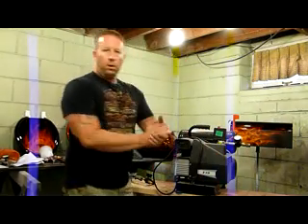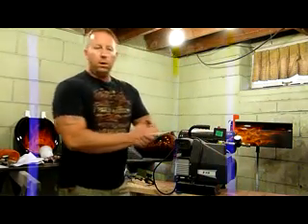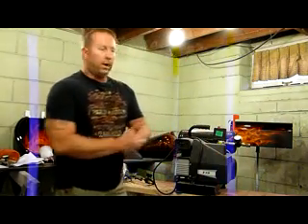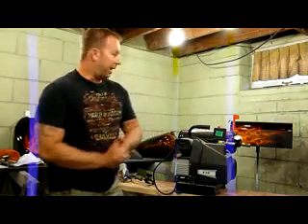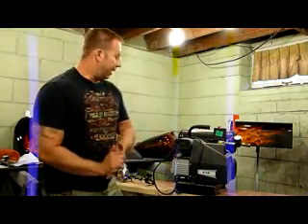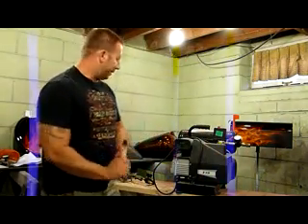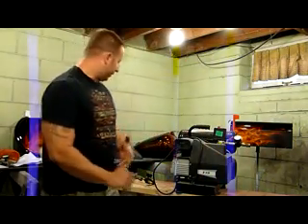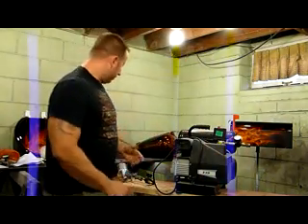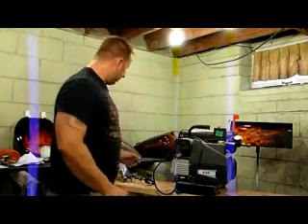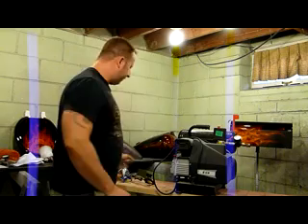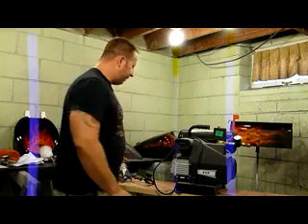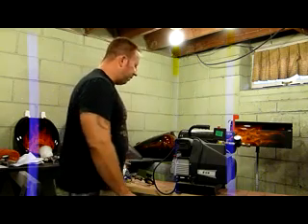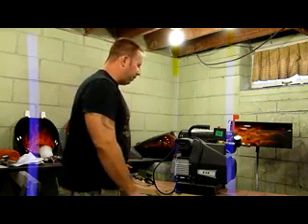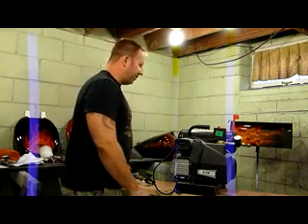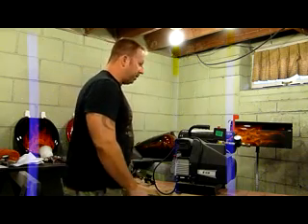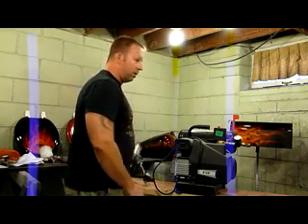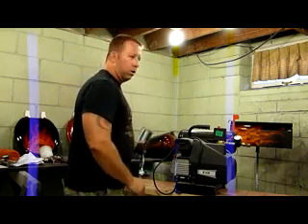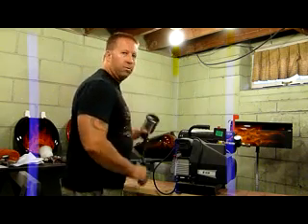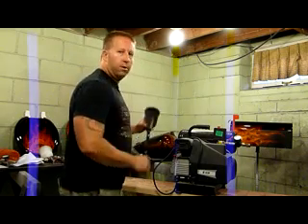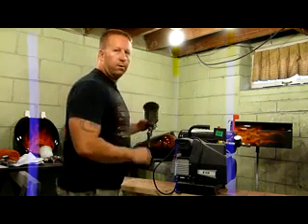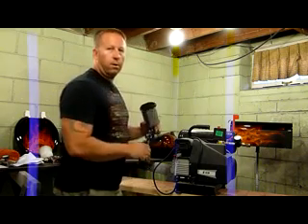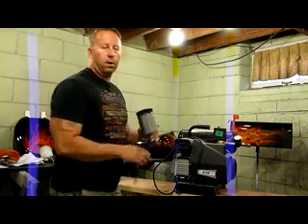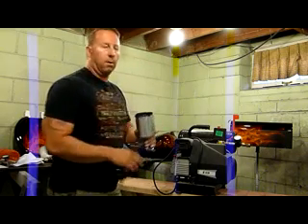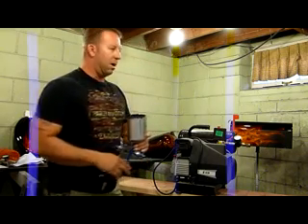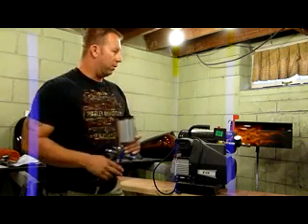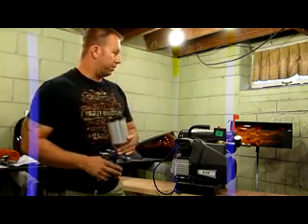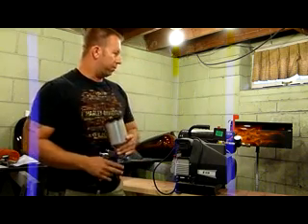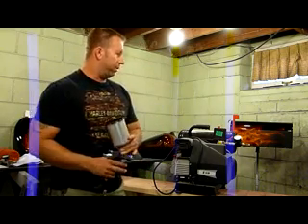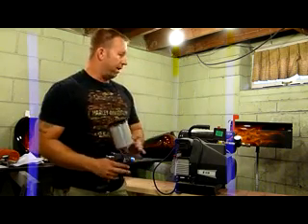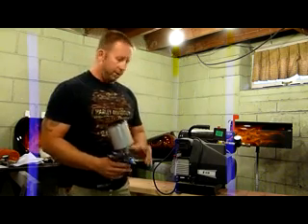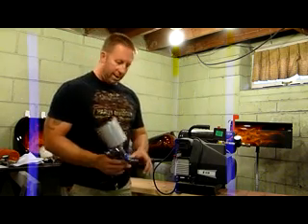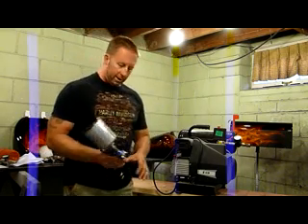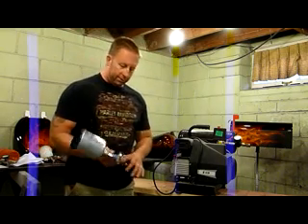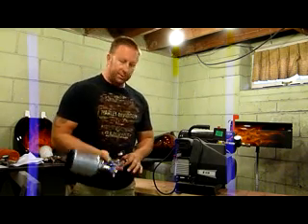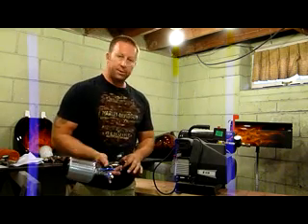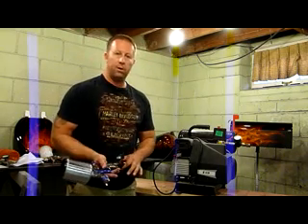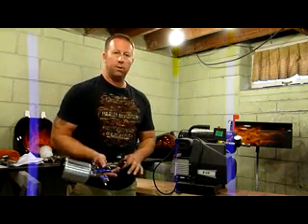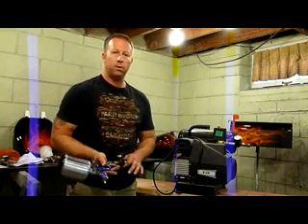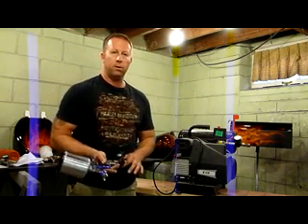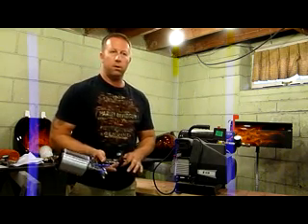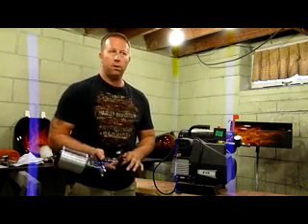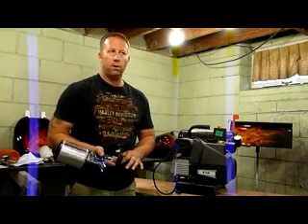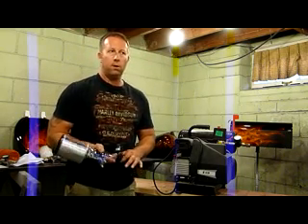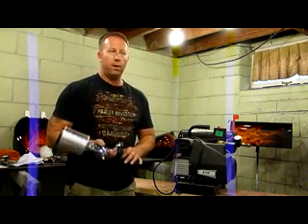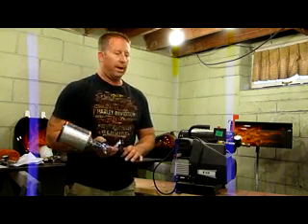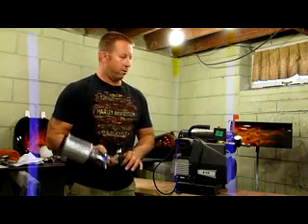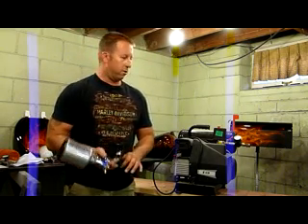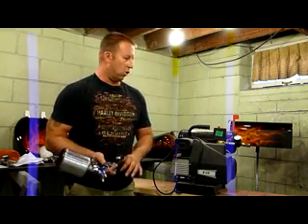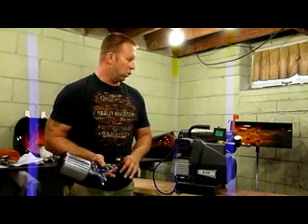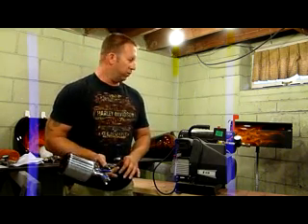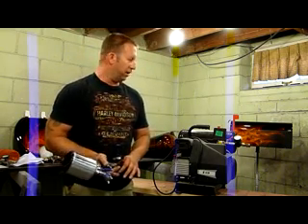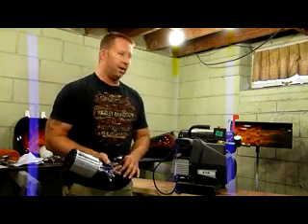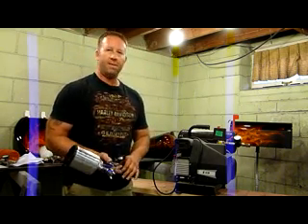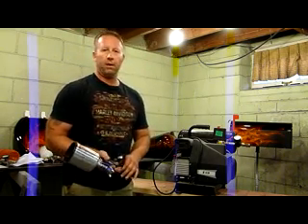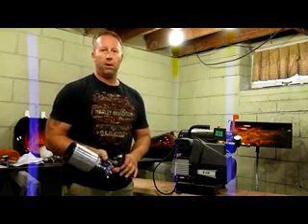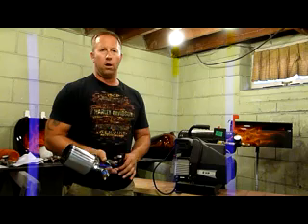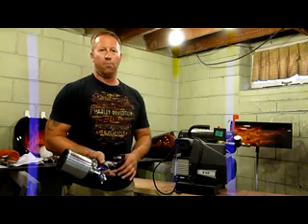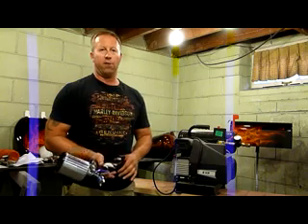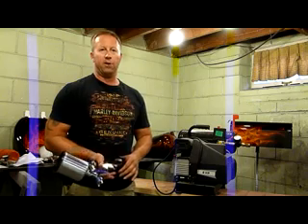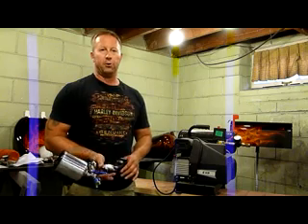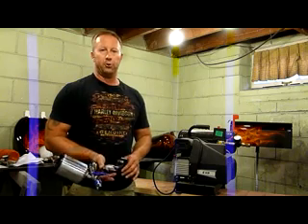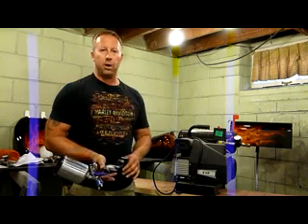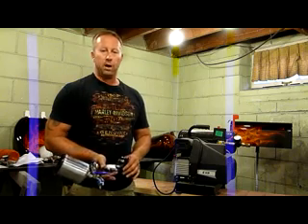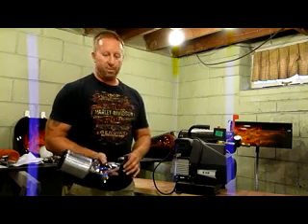Hey guys, so in this video I want to talk a little bit about regulators, air hose, and a thing called pressure drop.